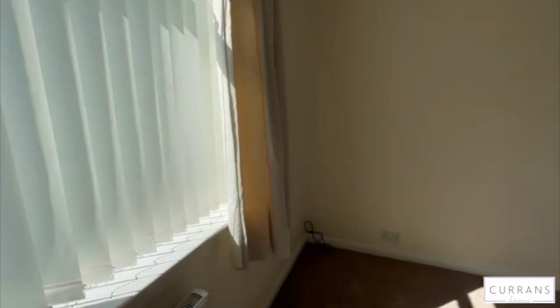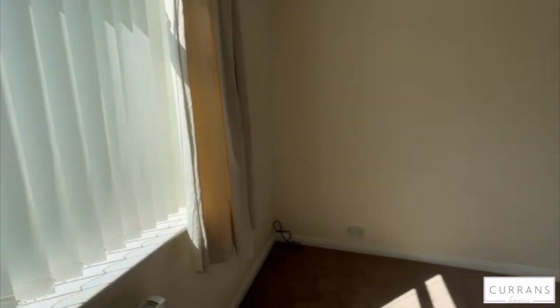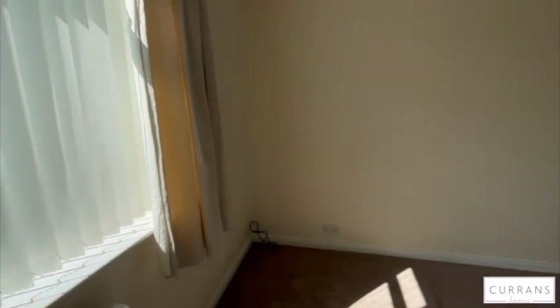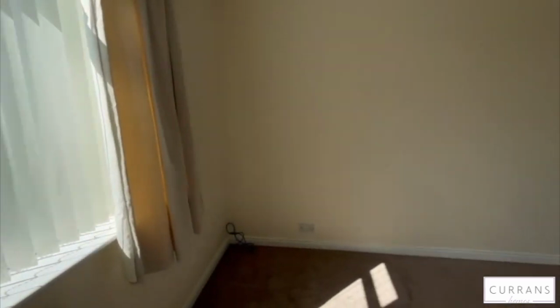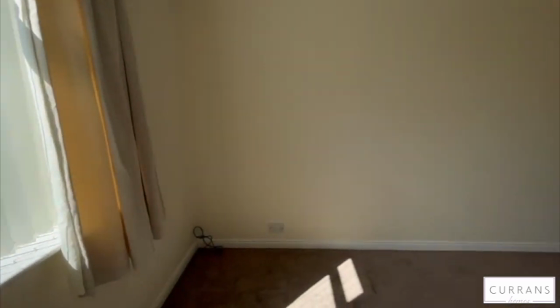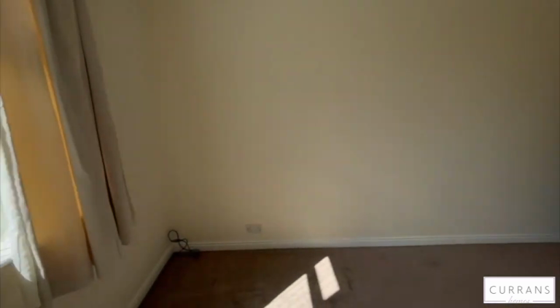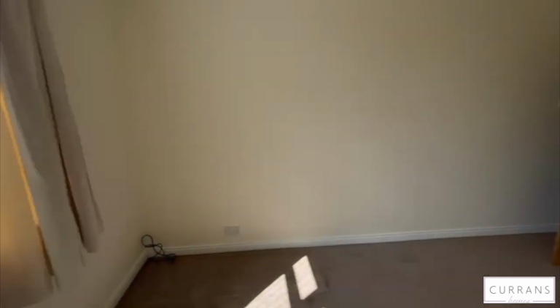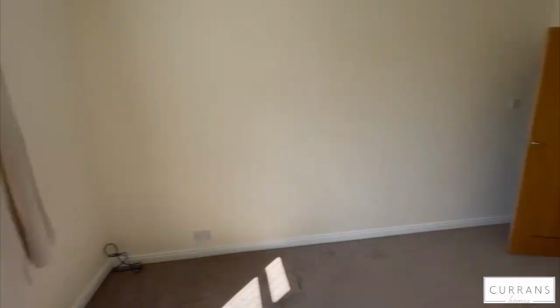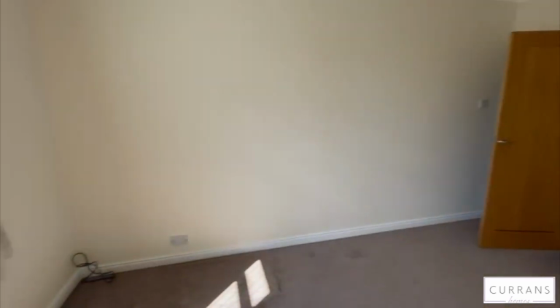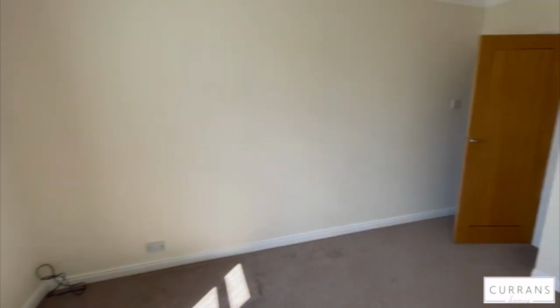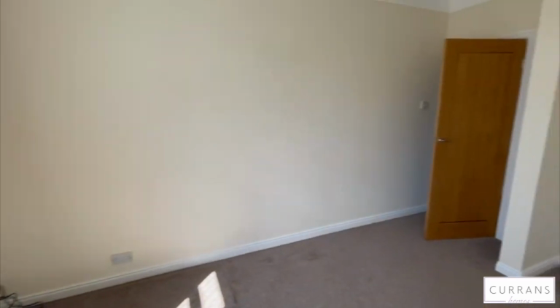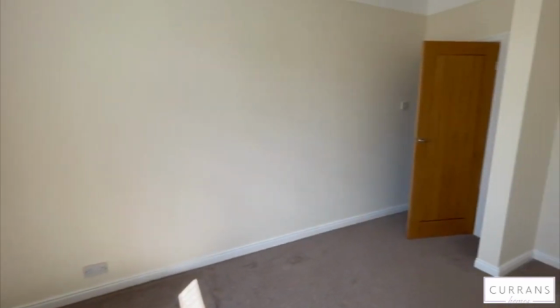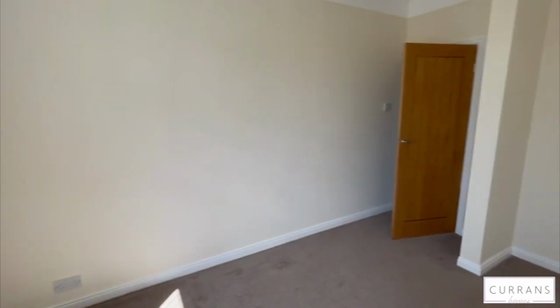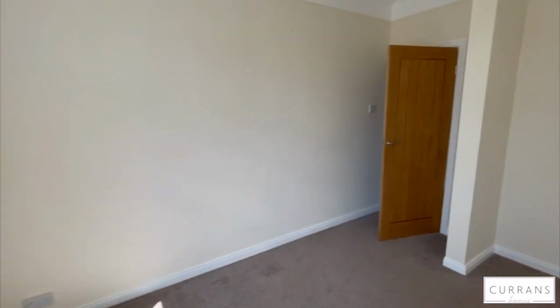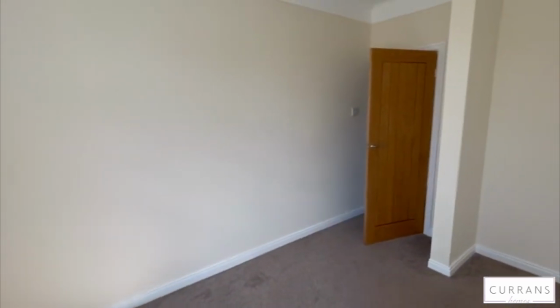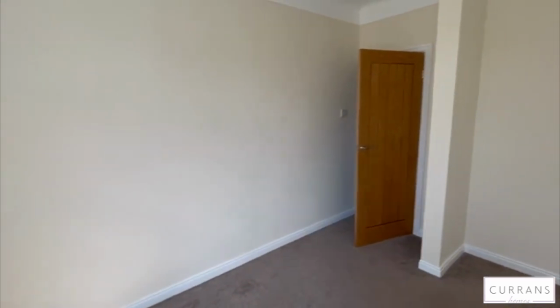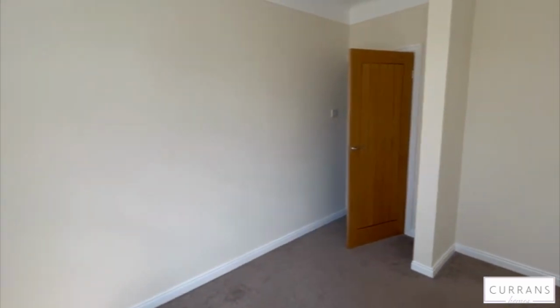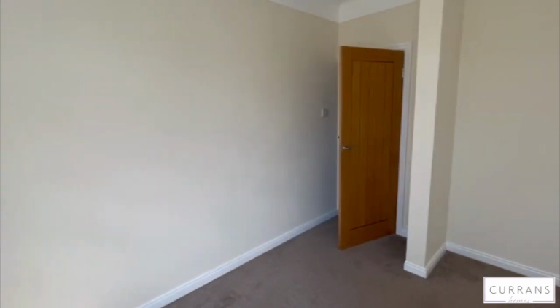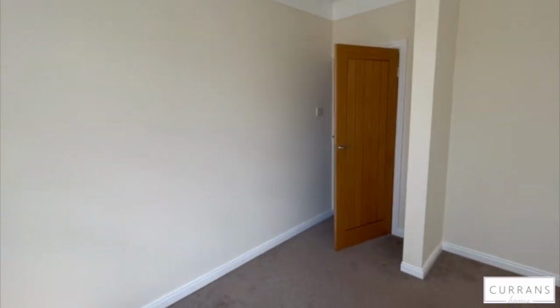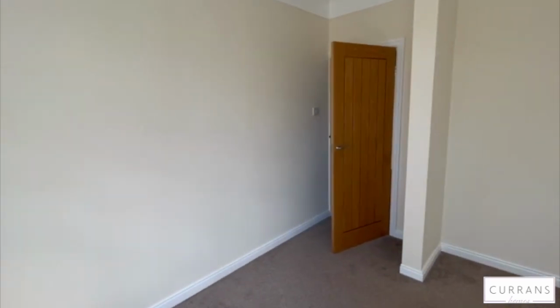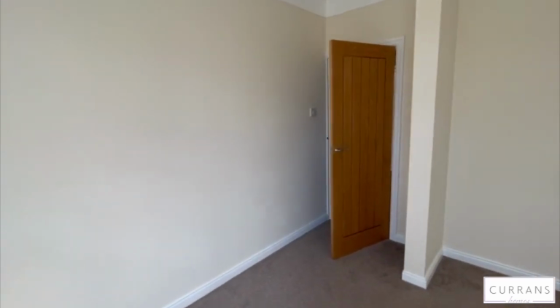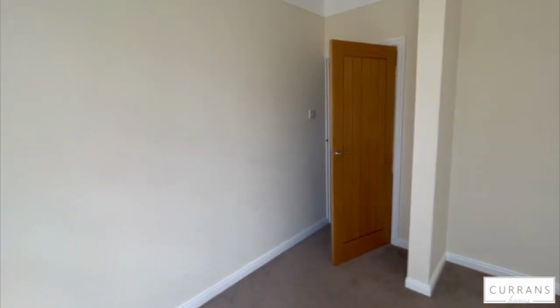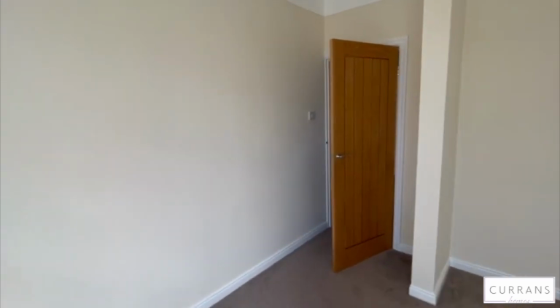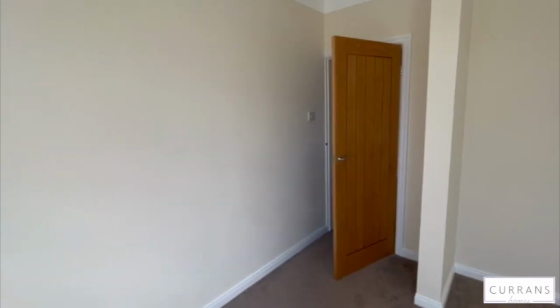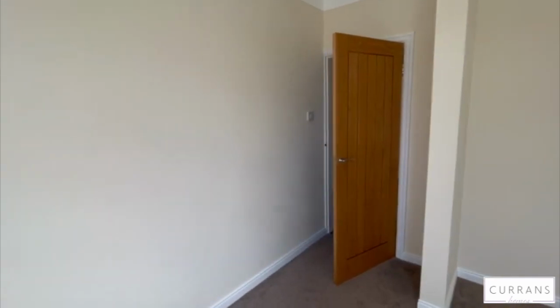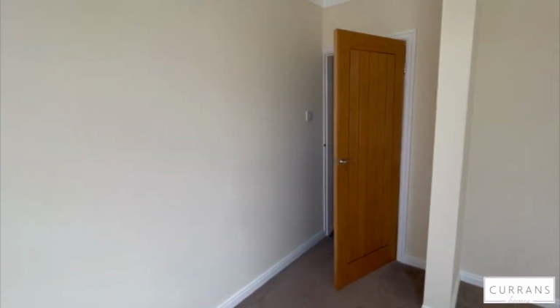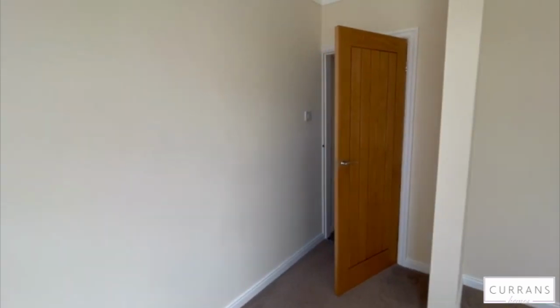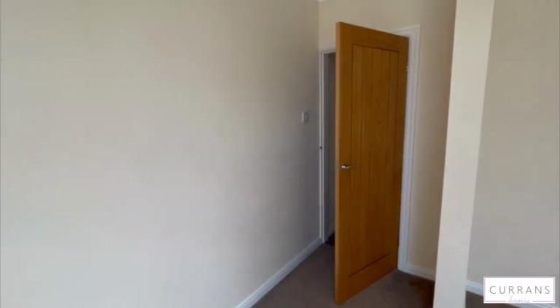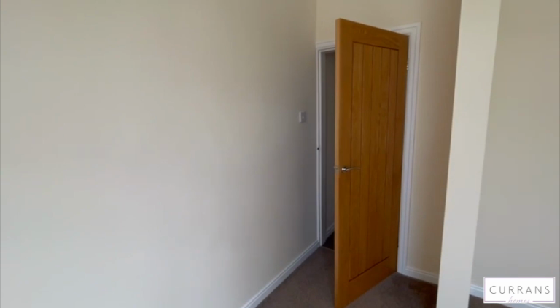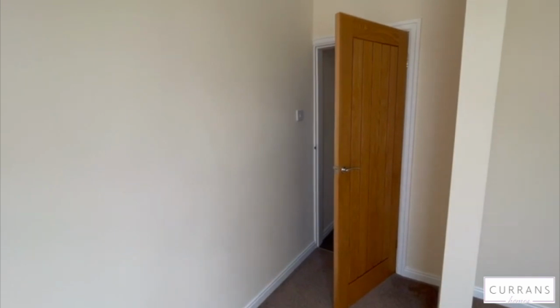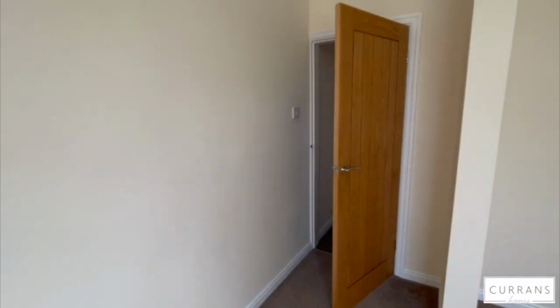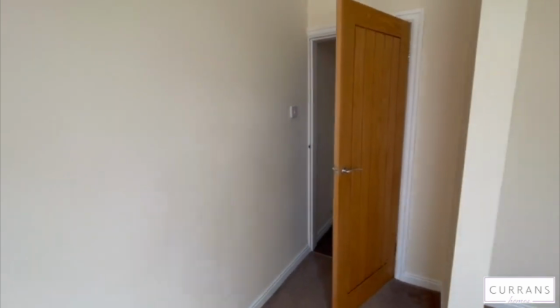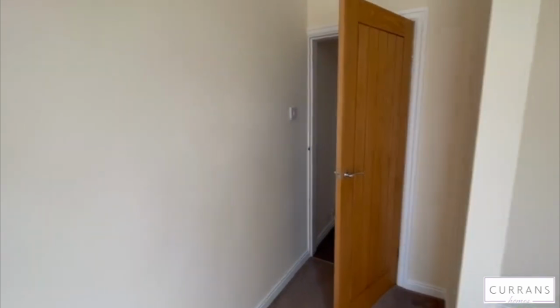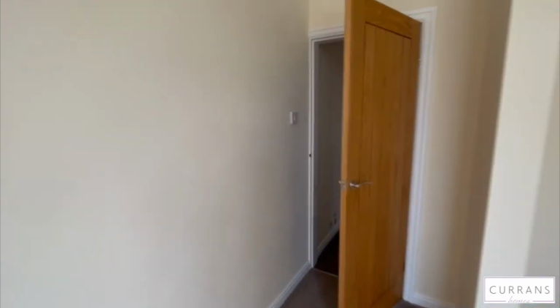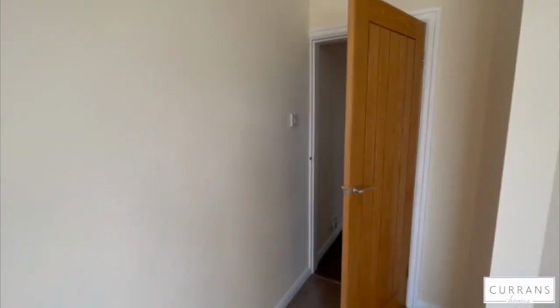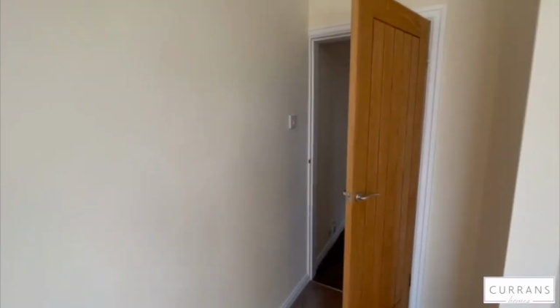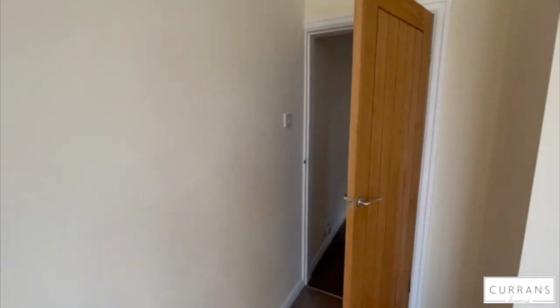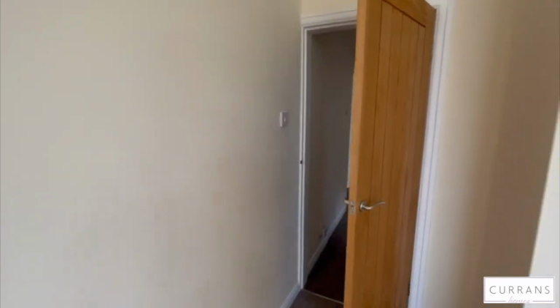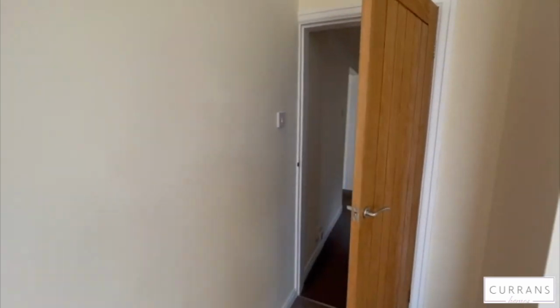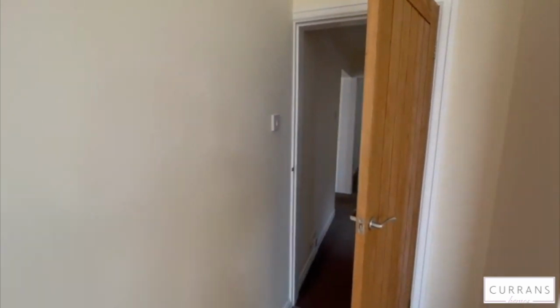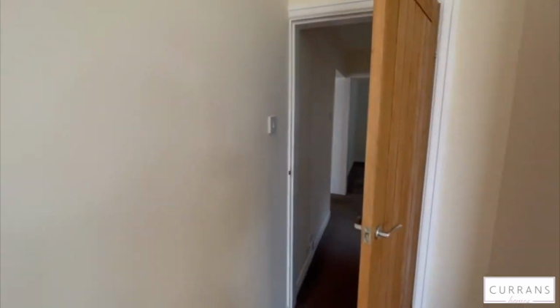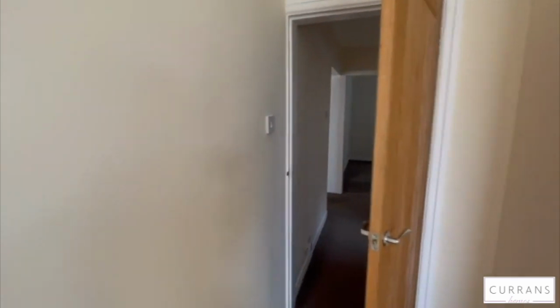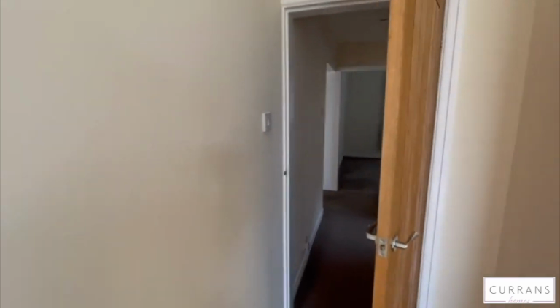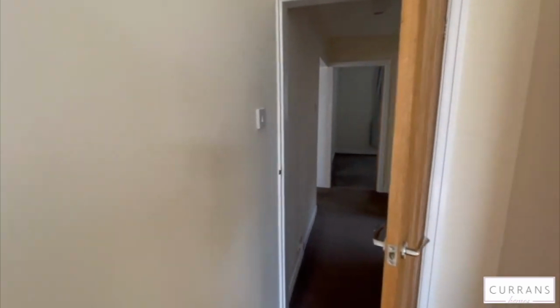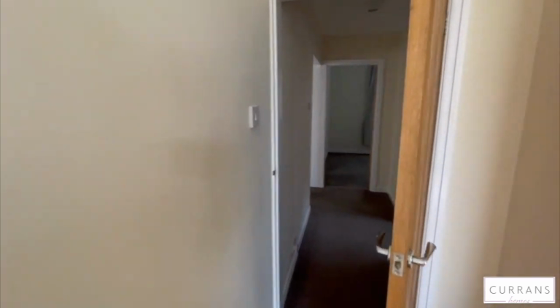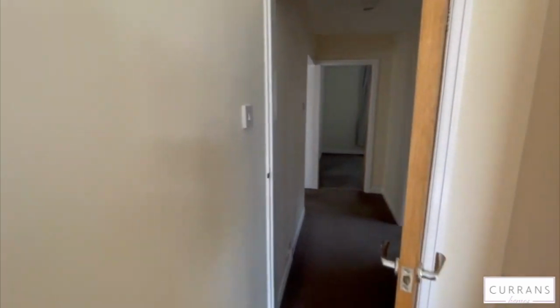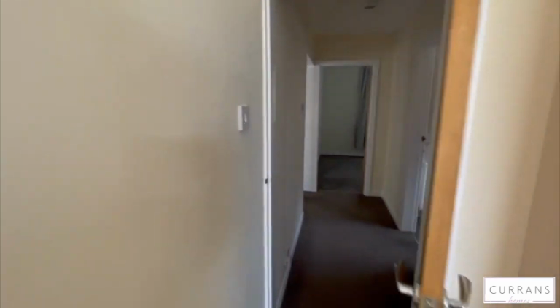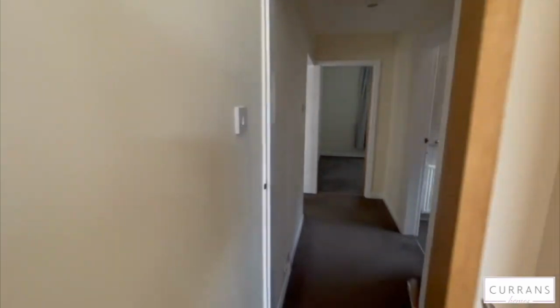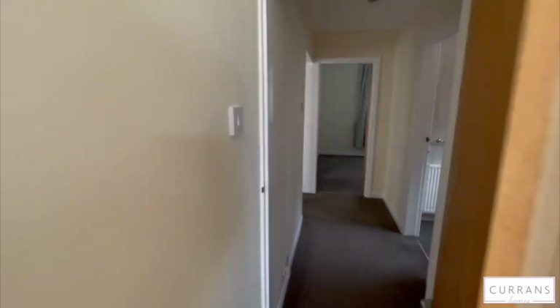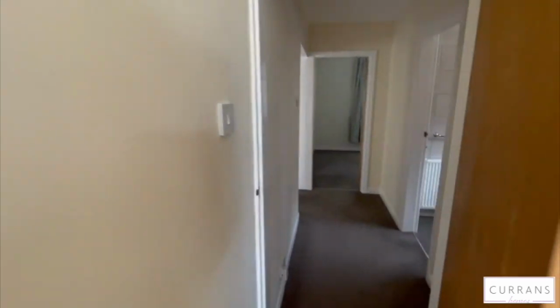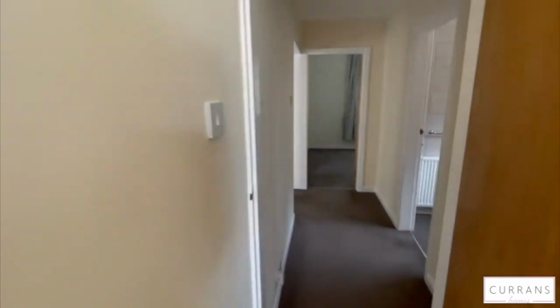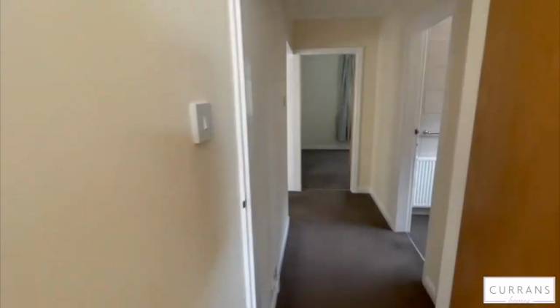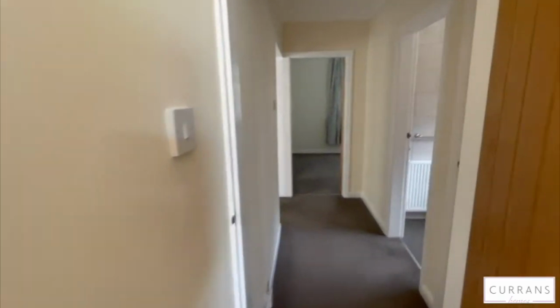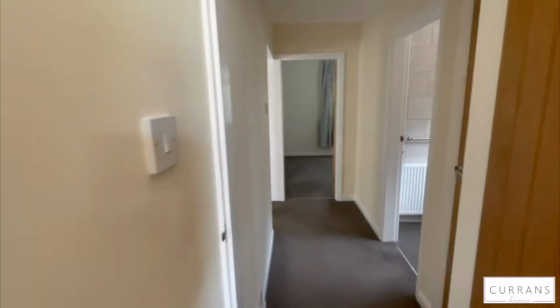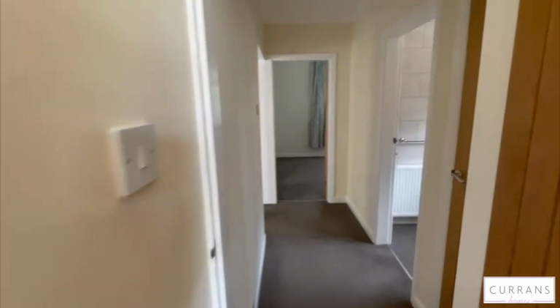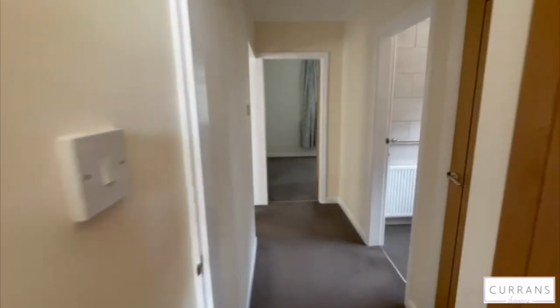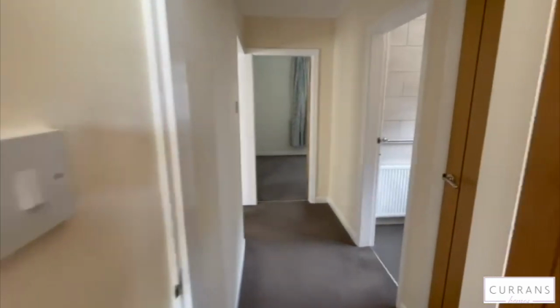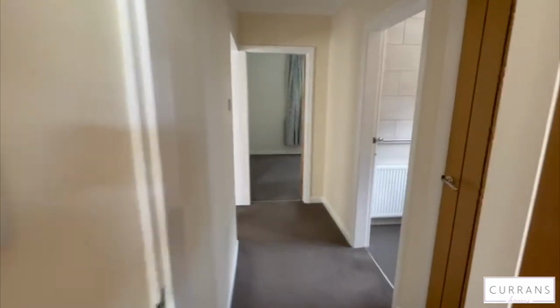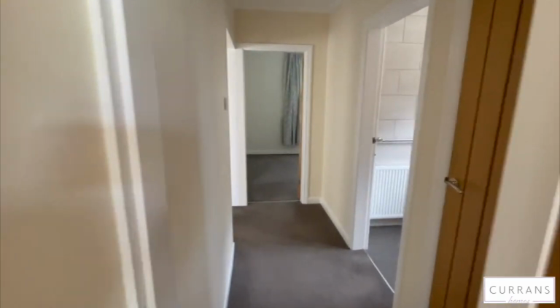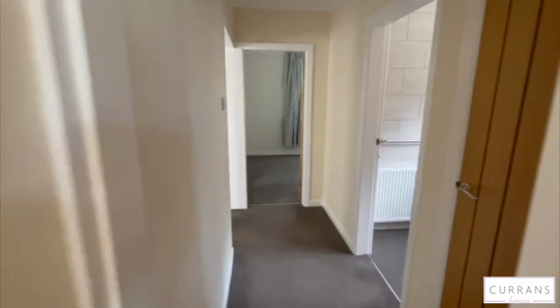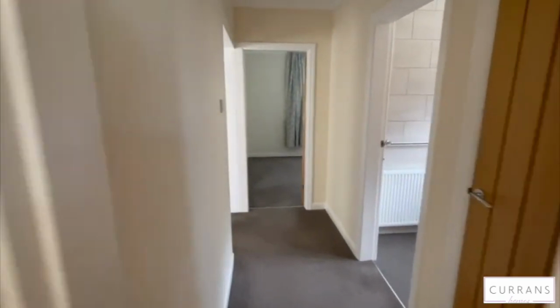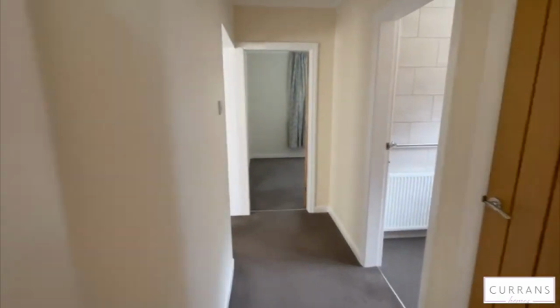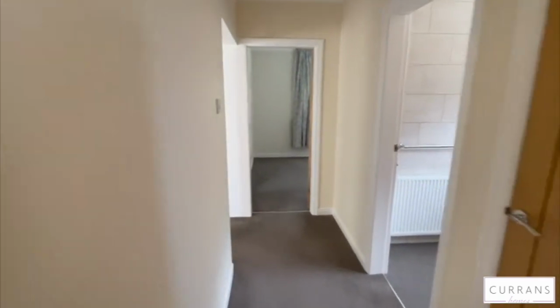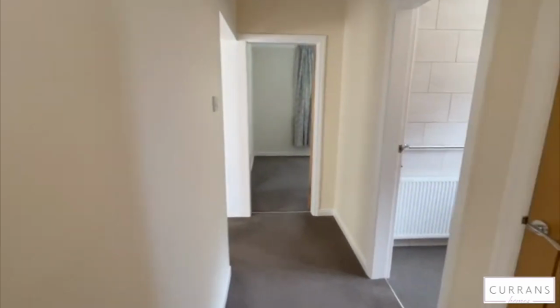If you'd like to arrange a viewing of this house, please give us a call on 01244 316 338. Thank you.